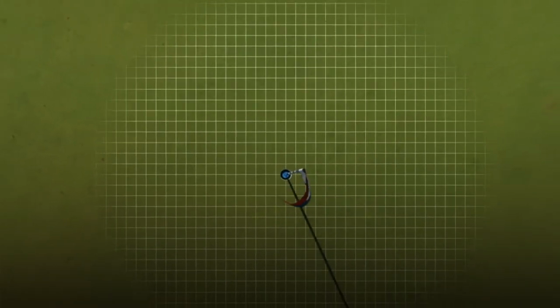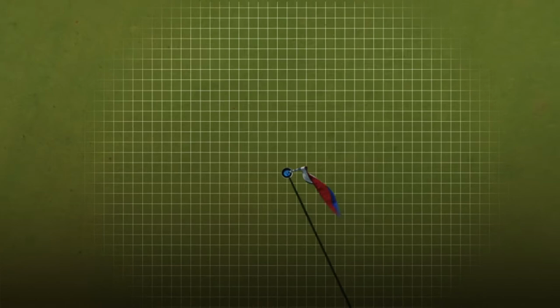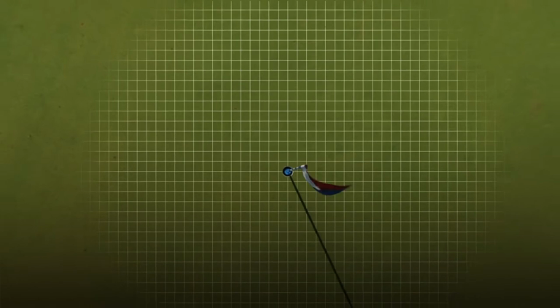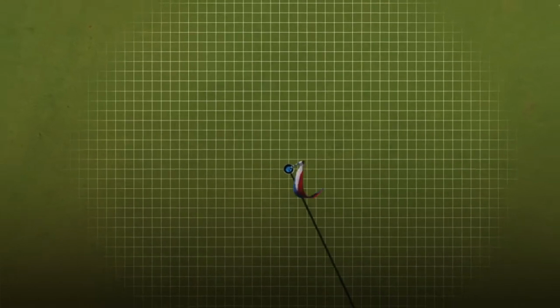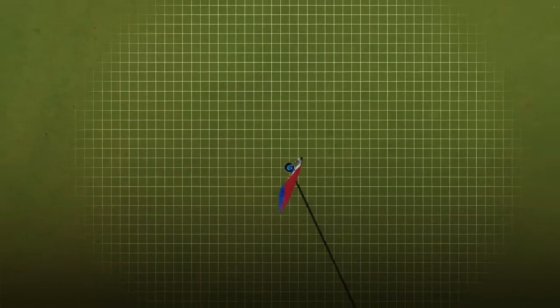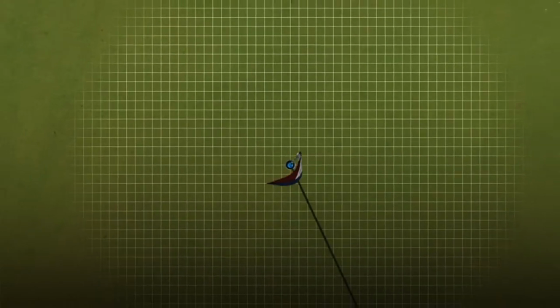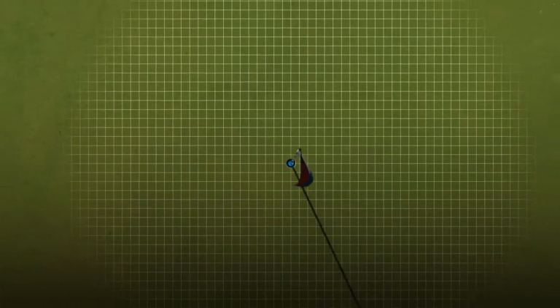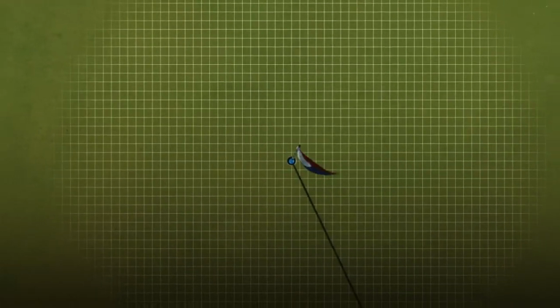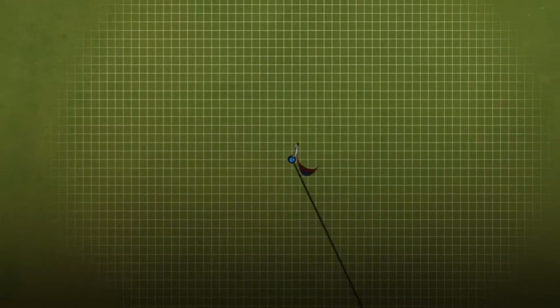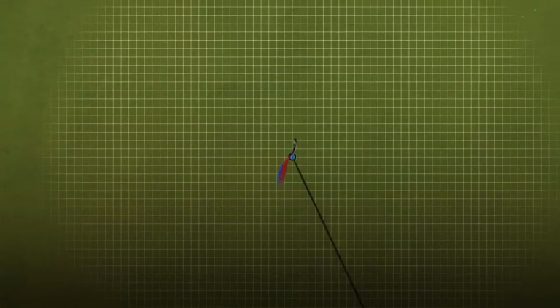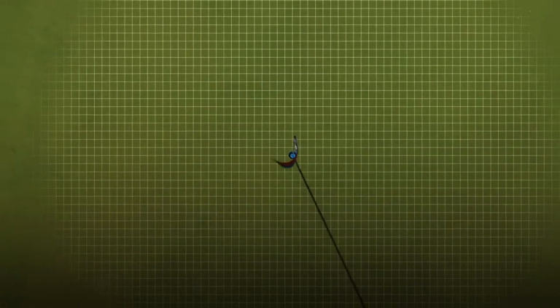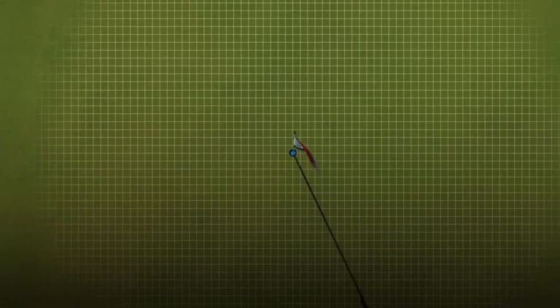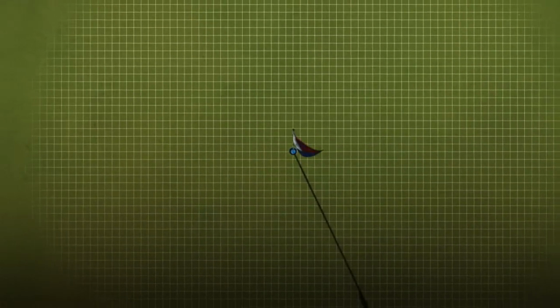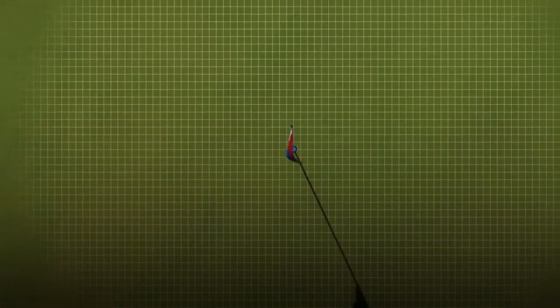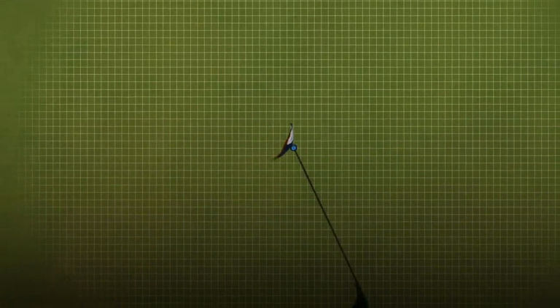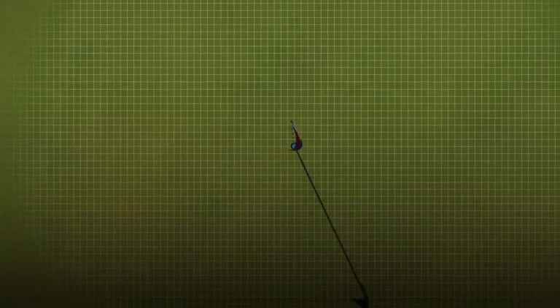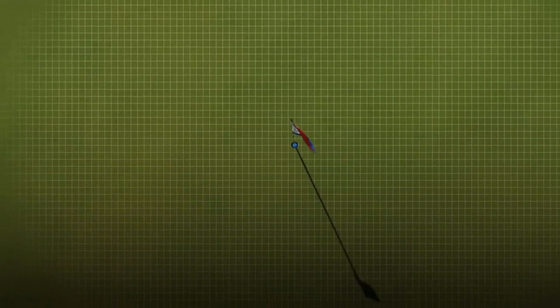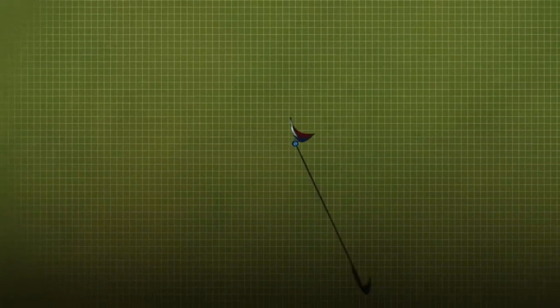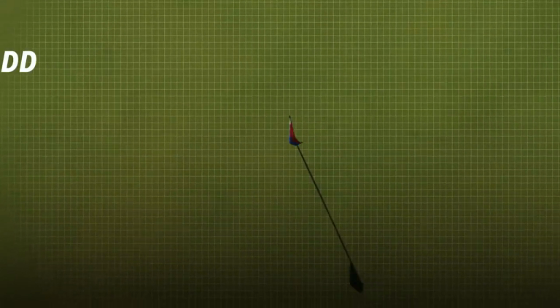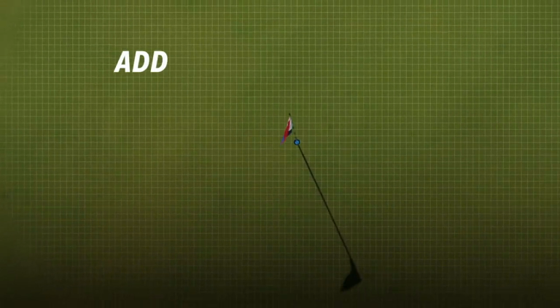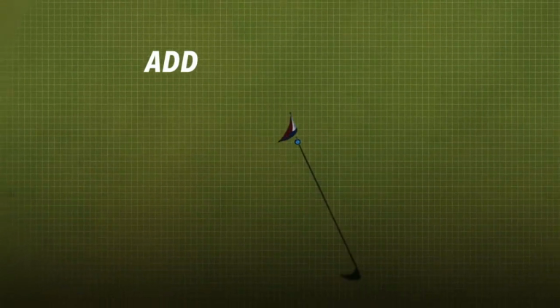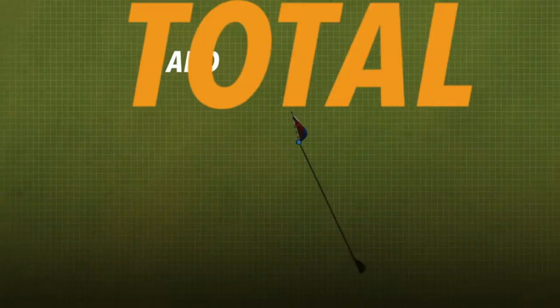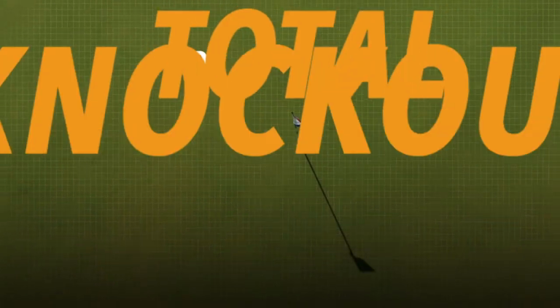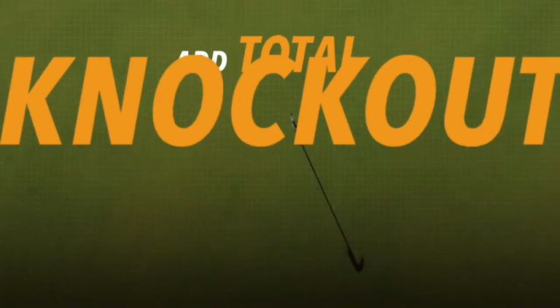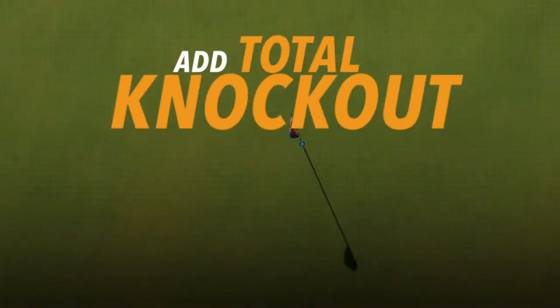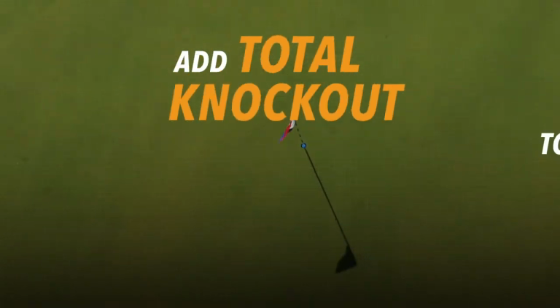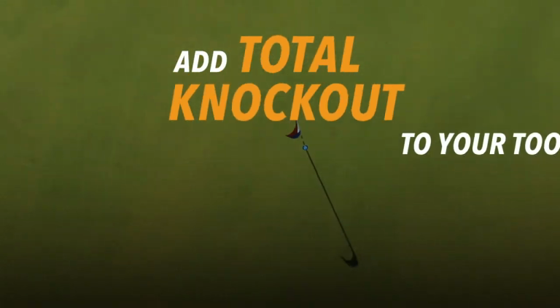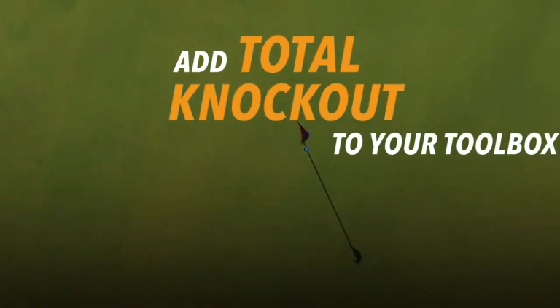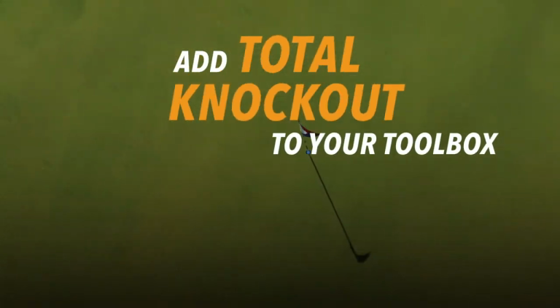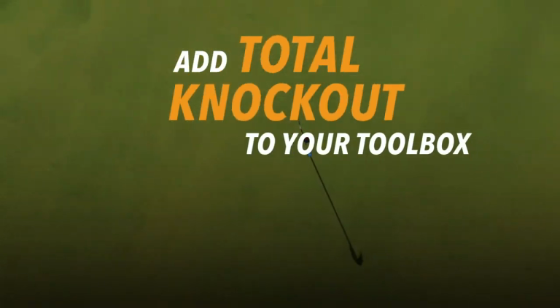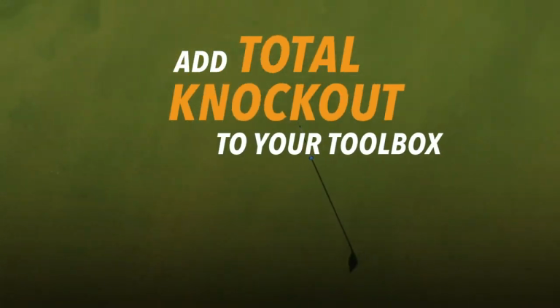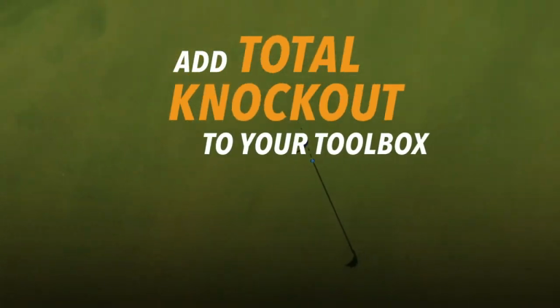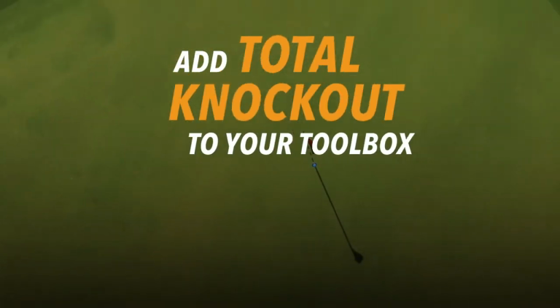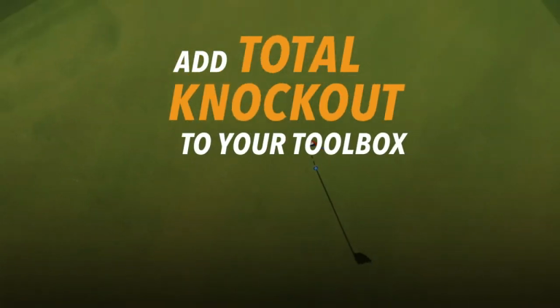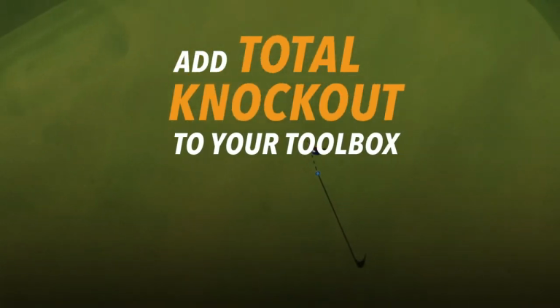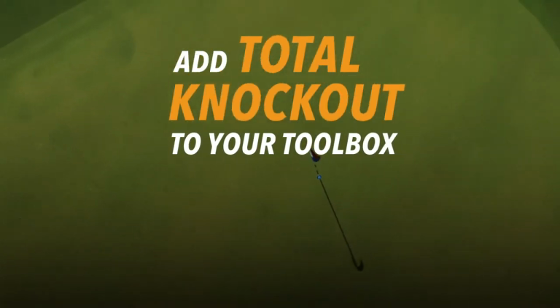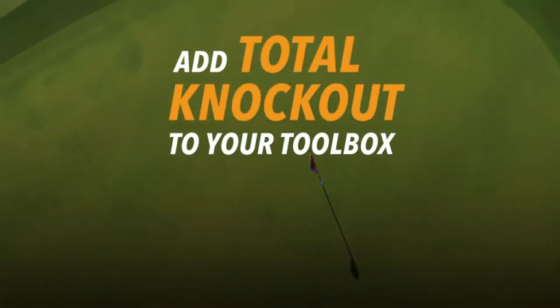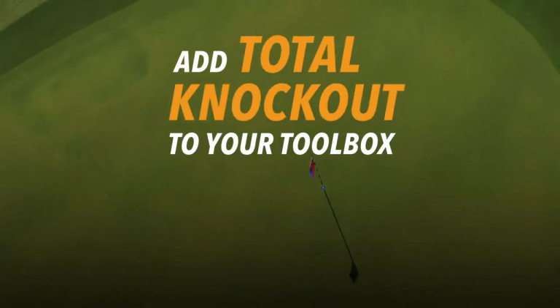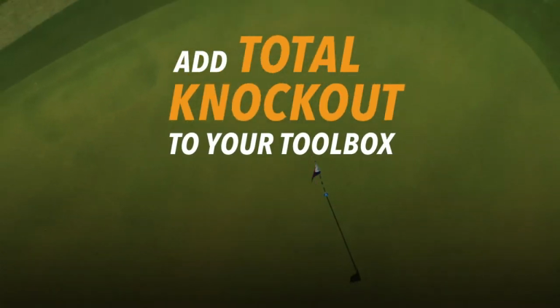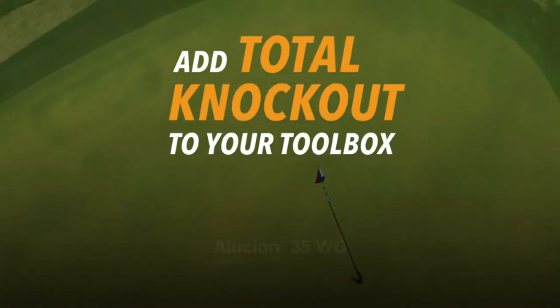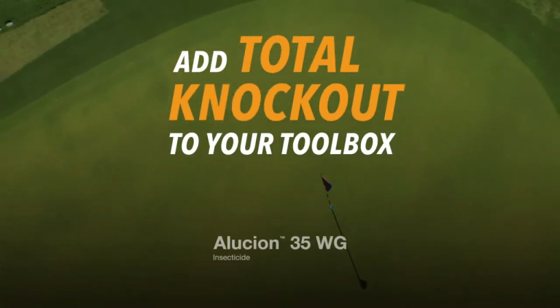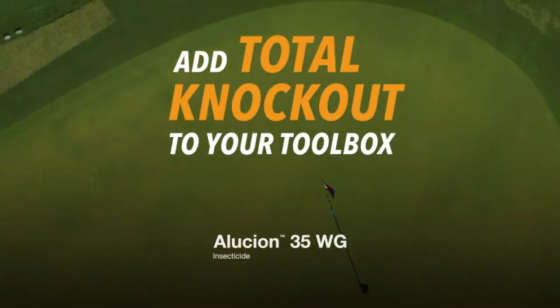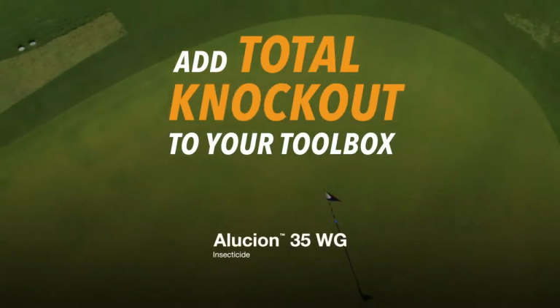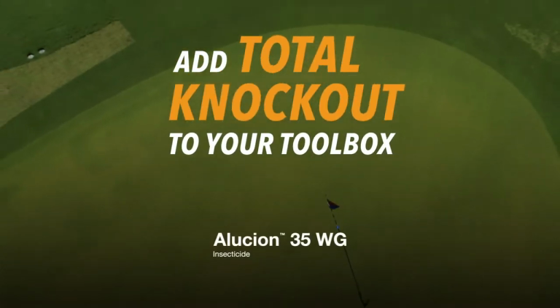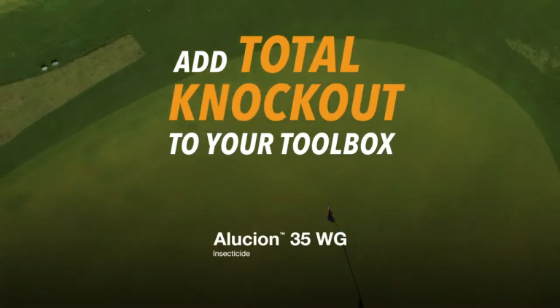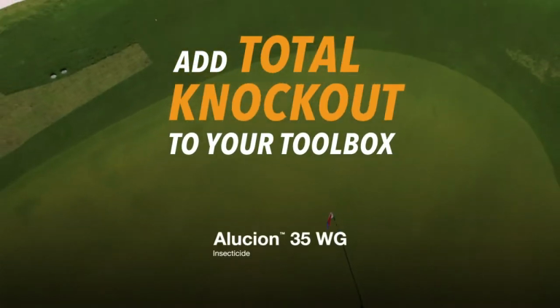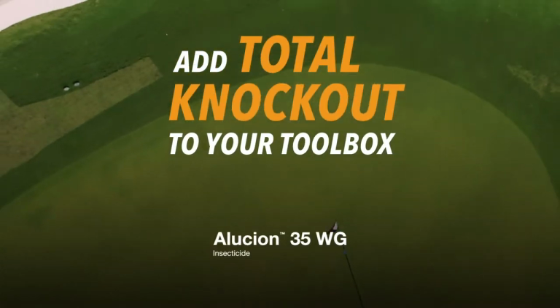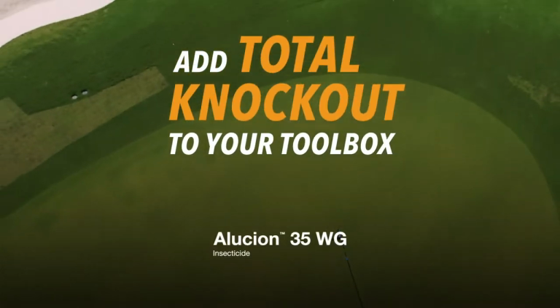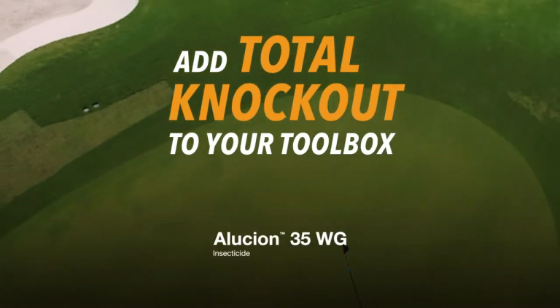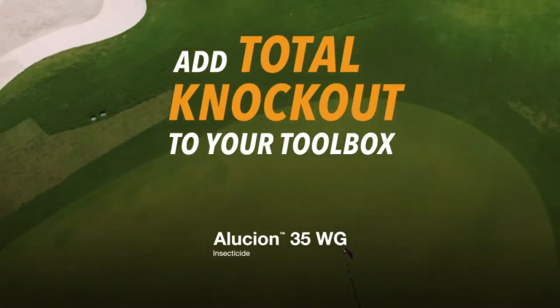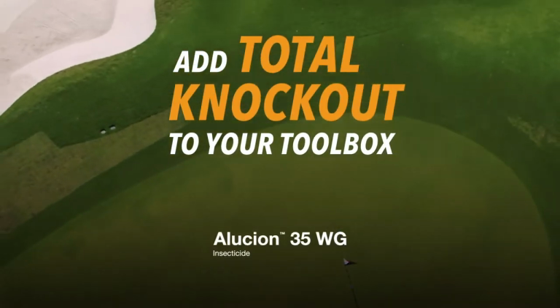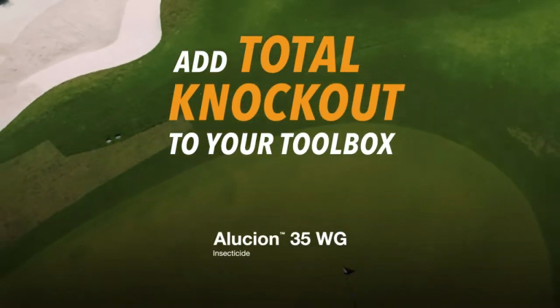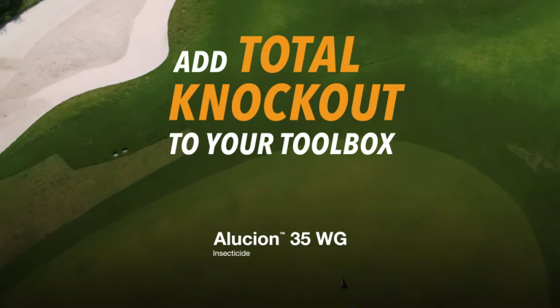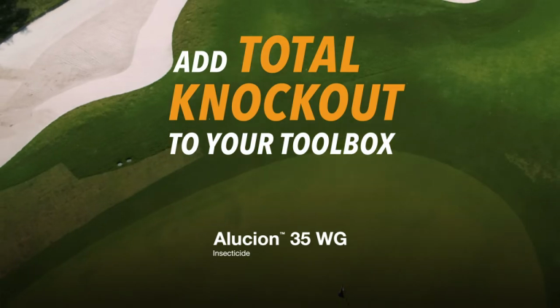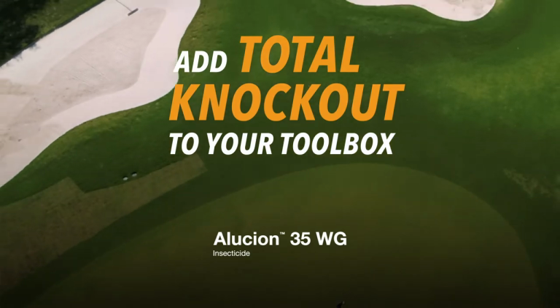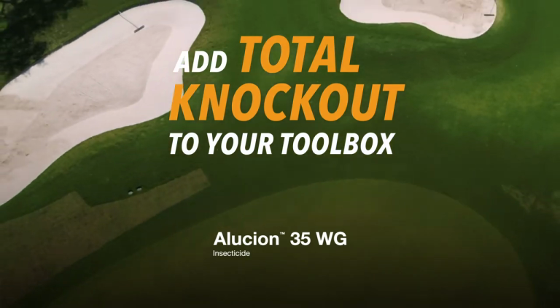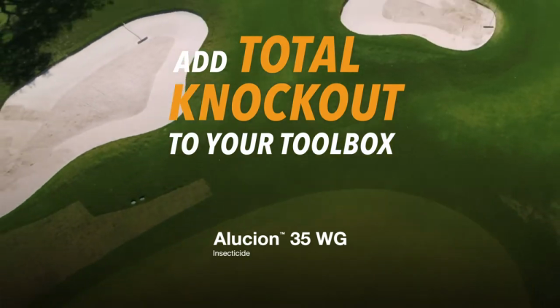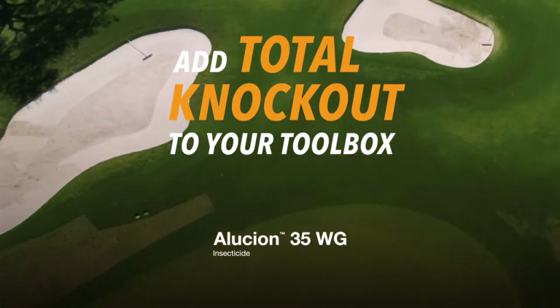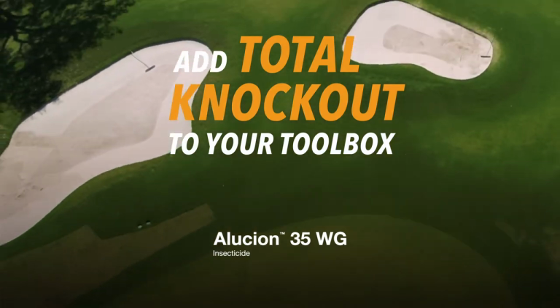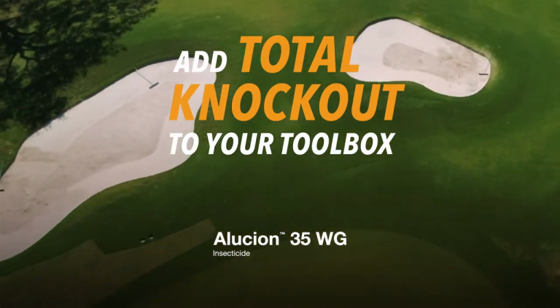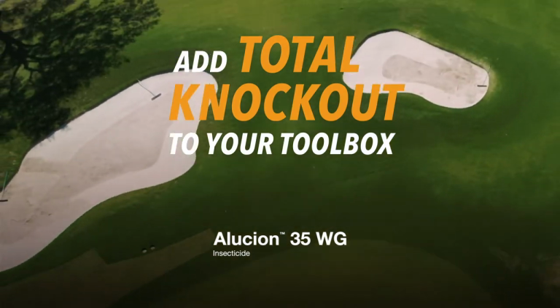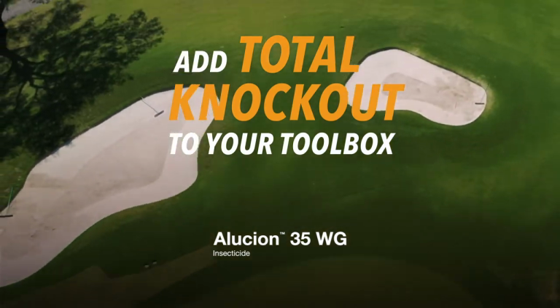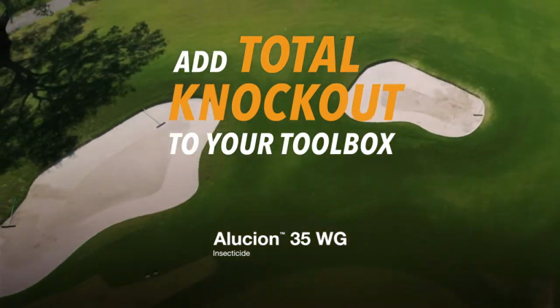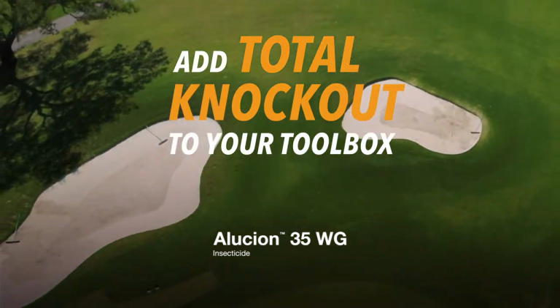Speak to your BASF rep and add total knockout to your toolbox with Alucion 35 WG Insecticide.